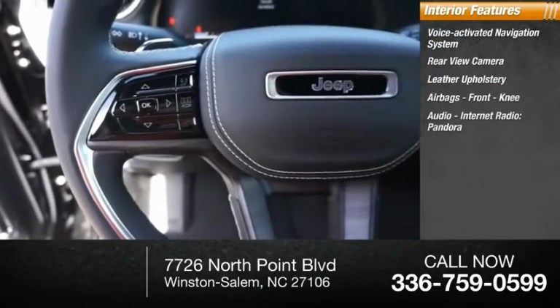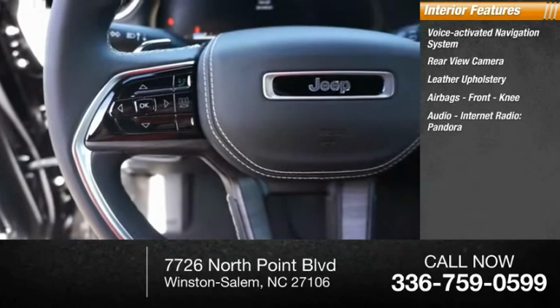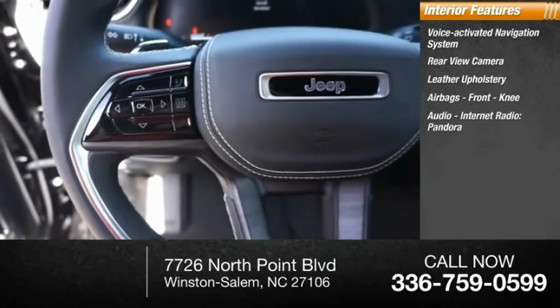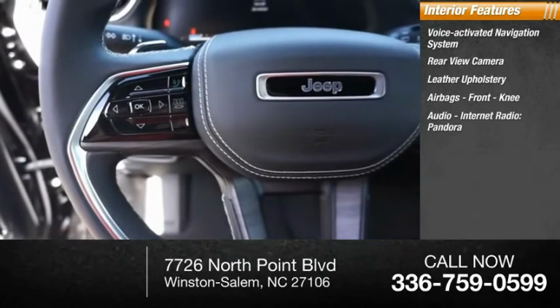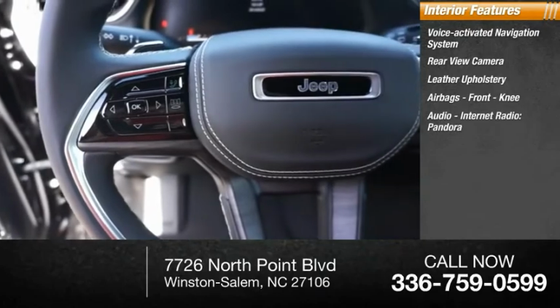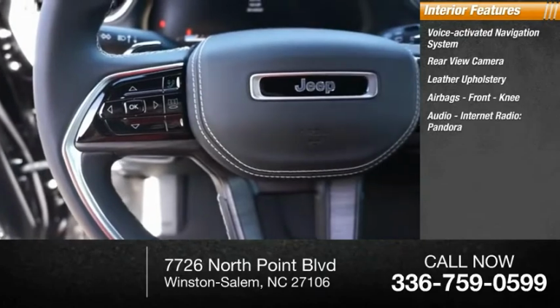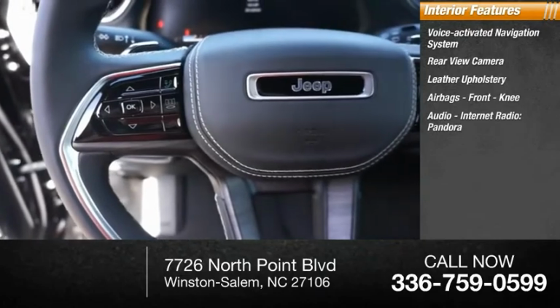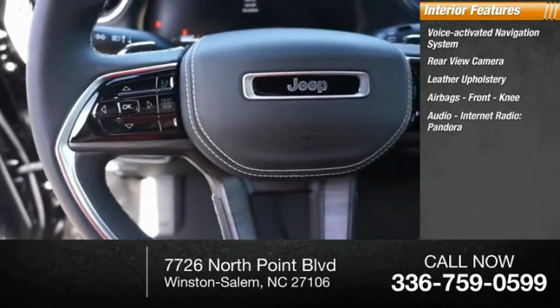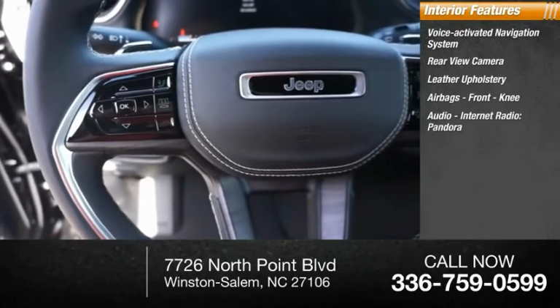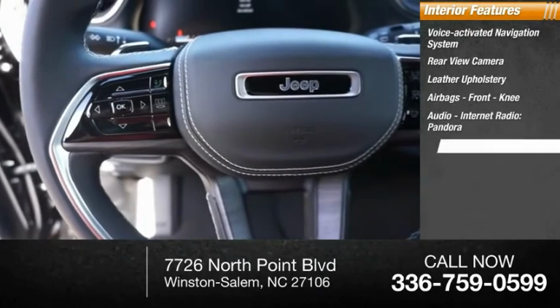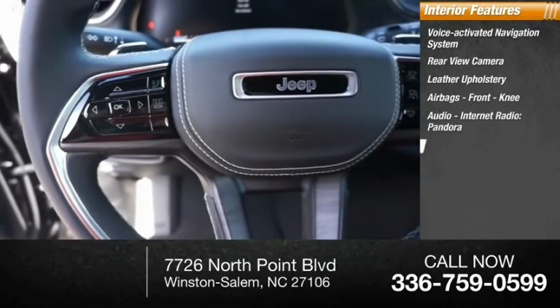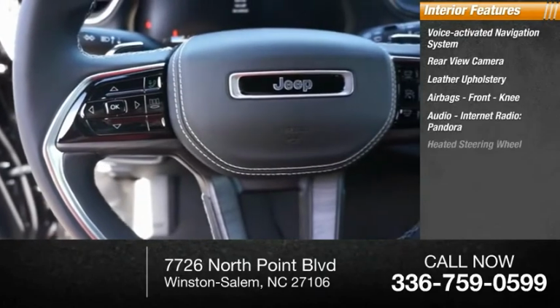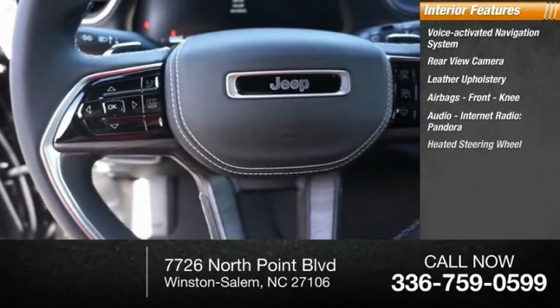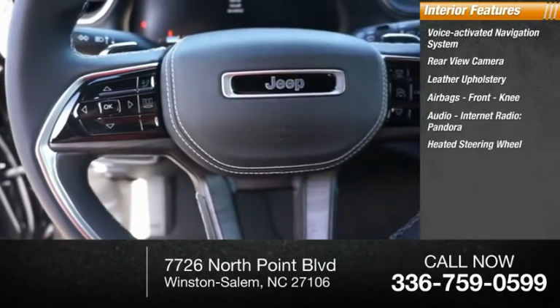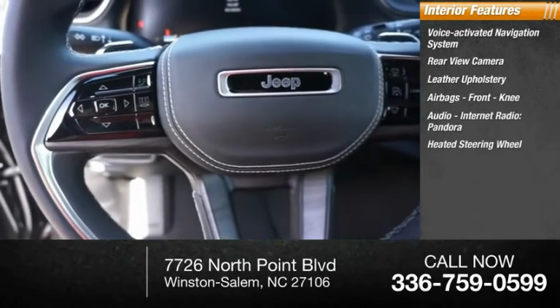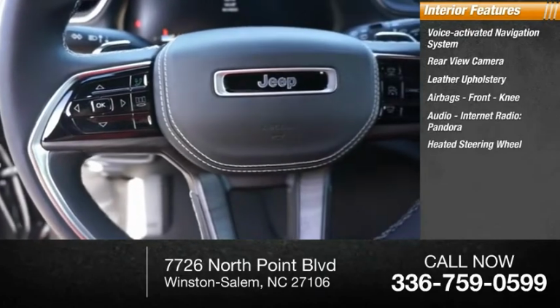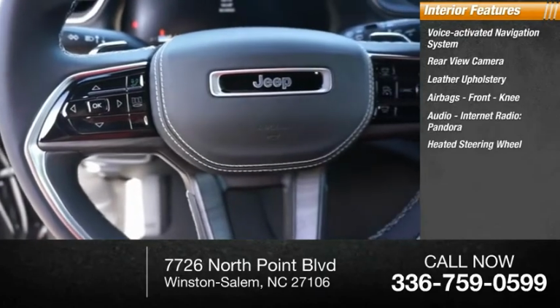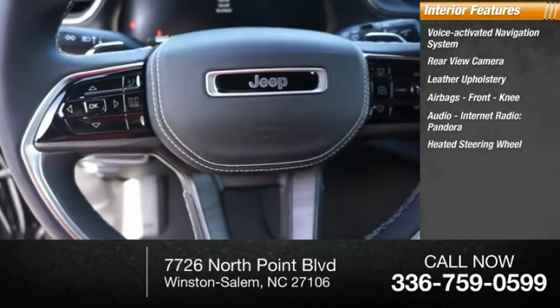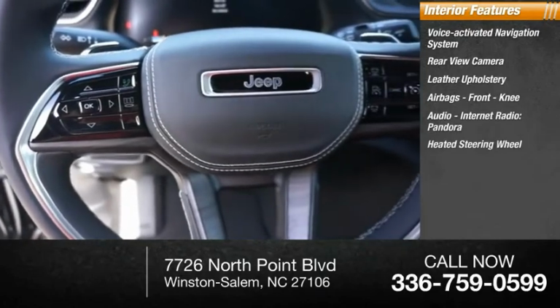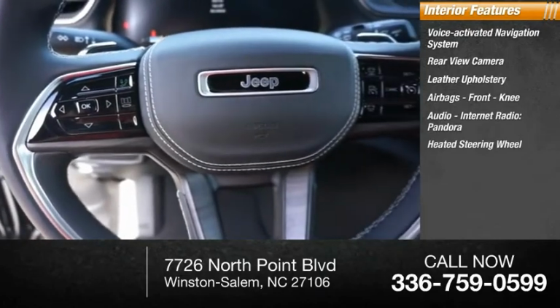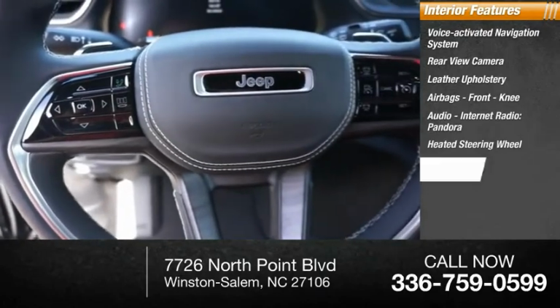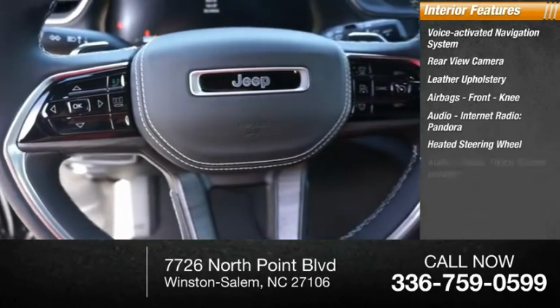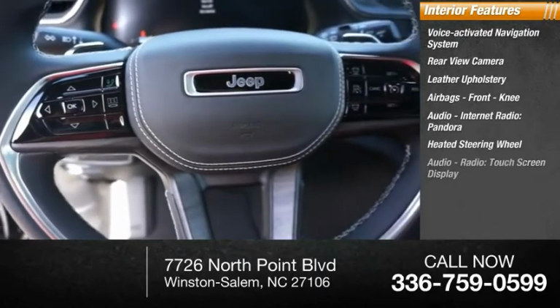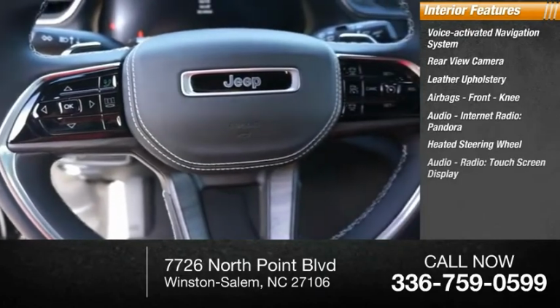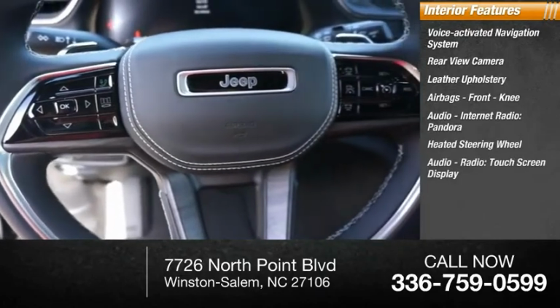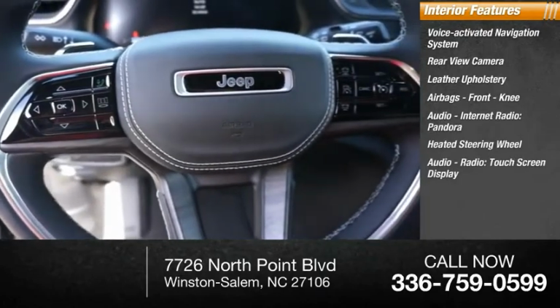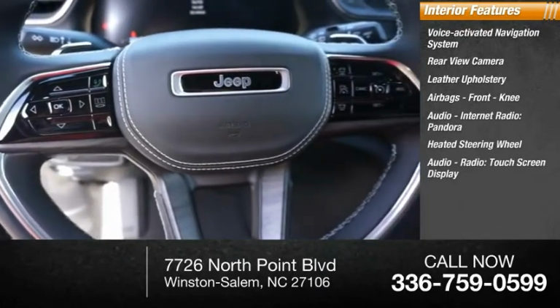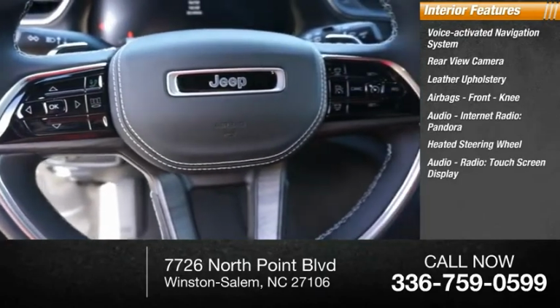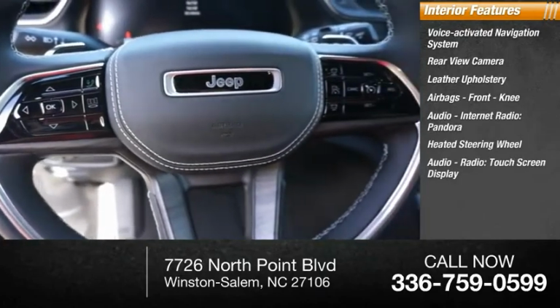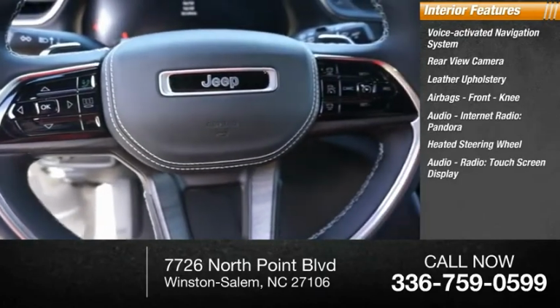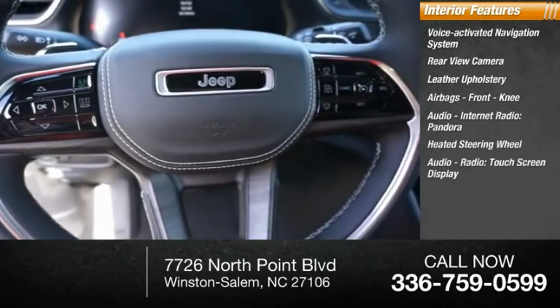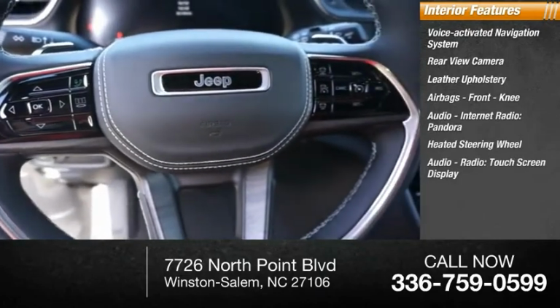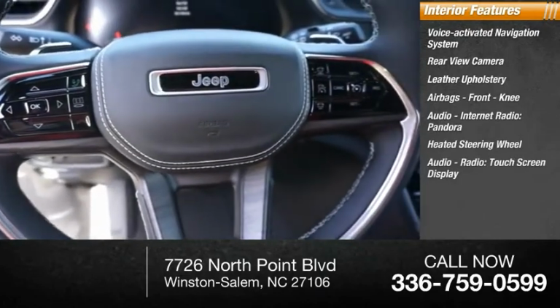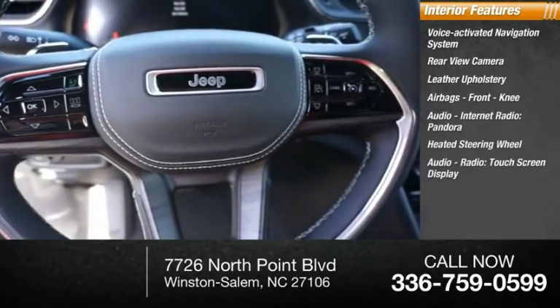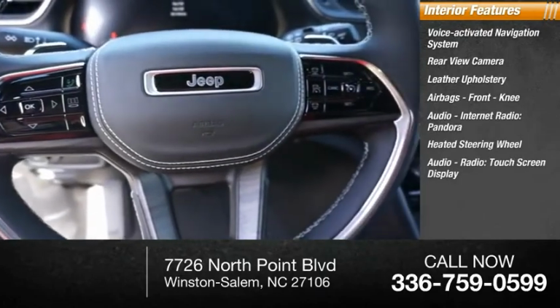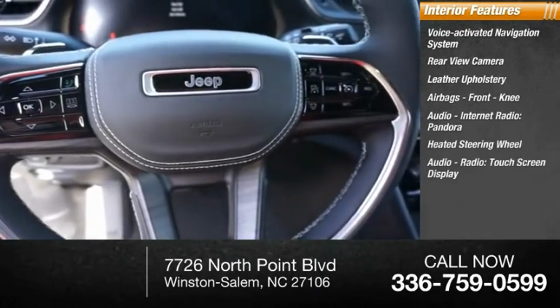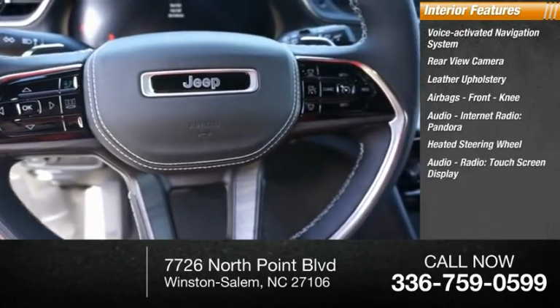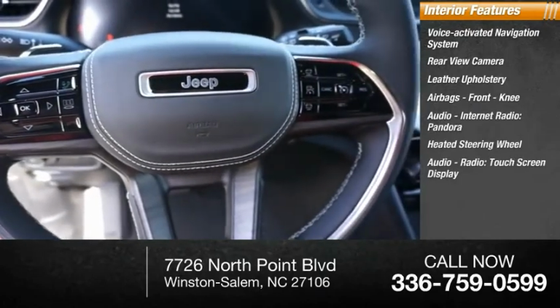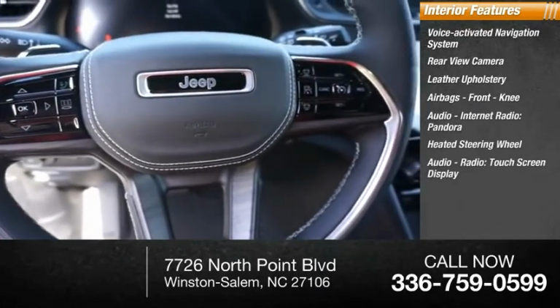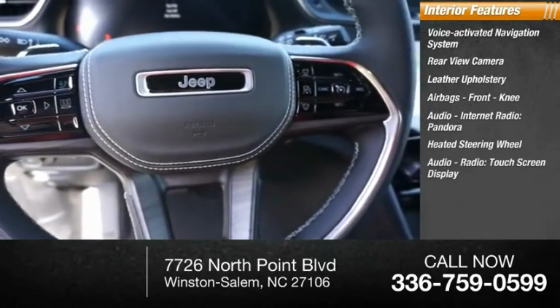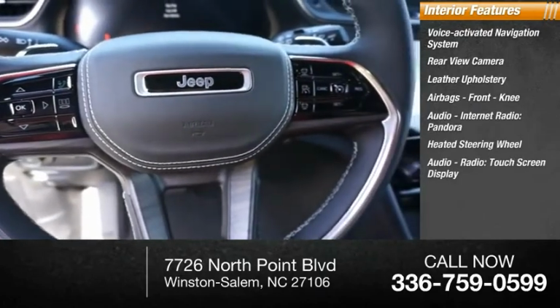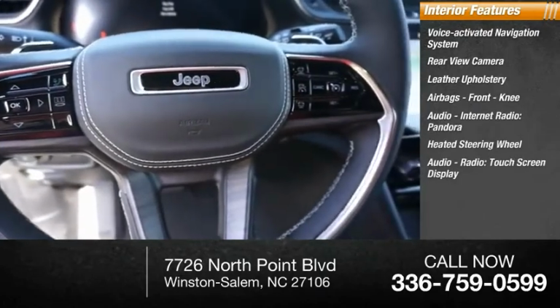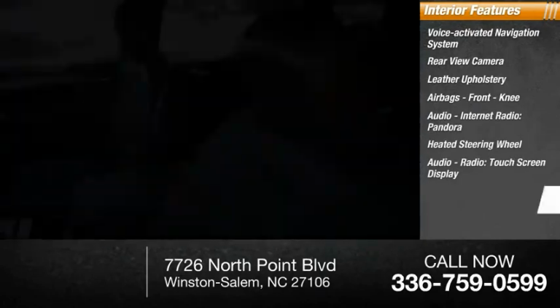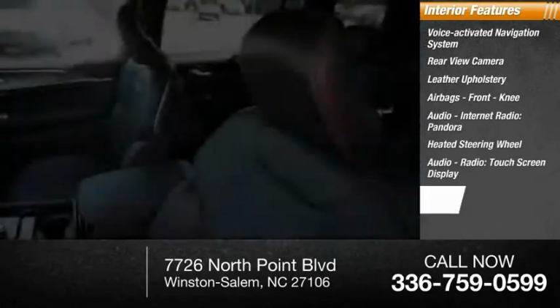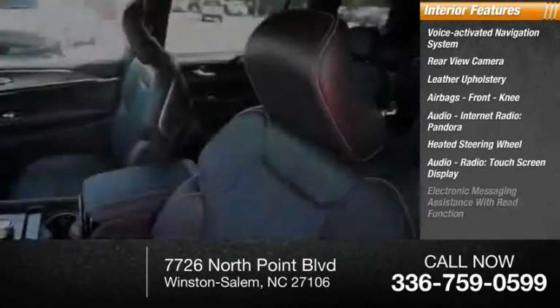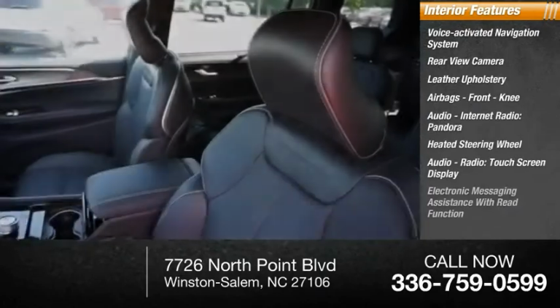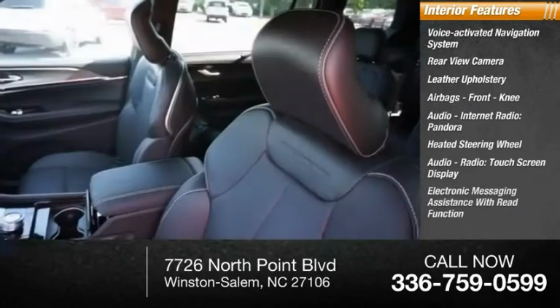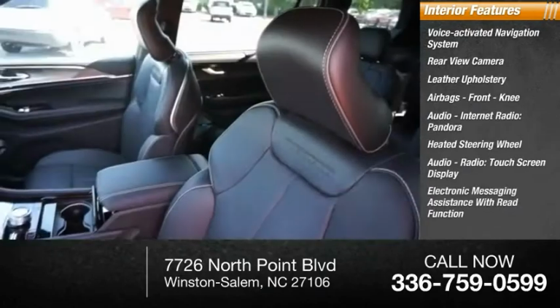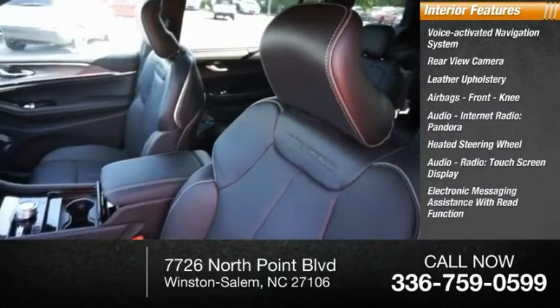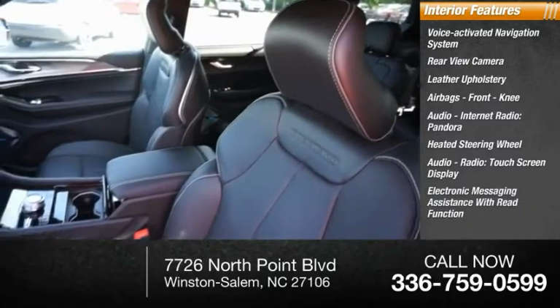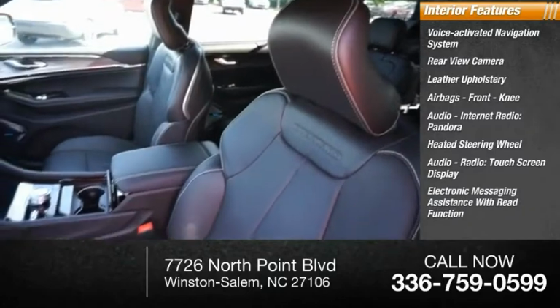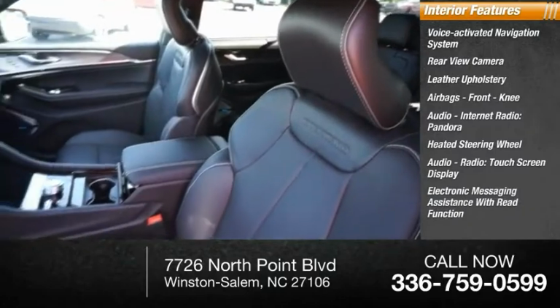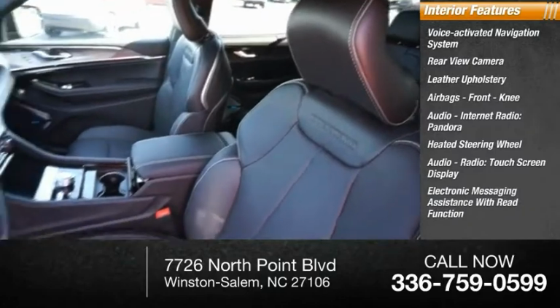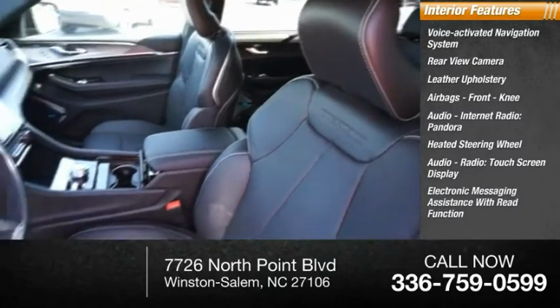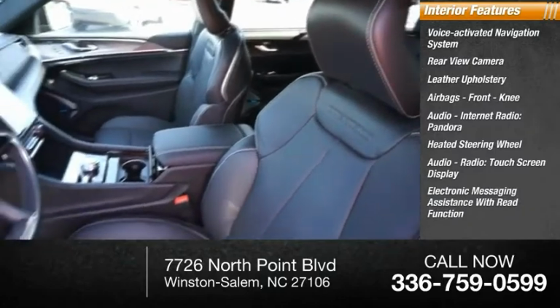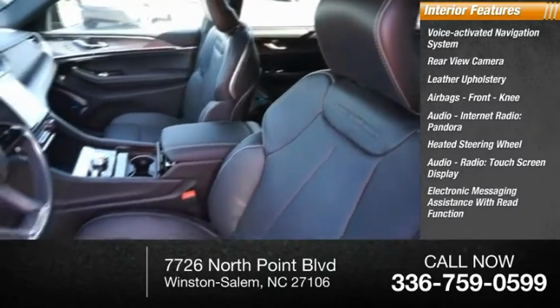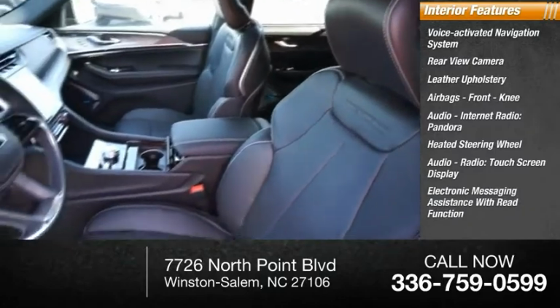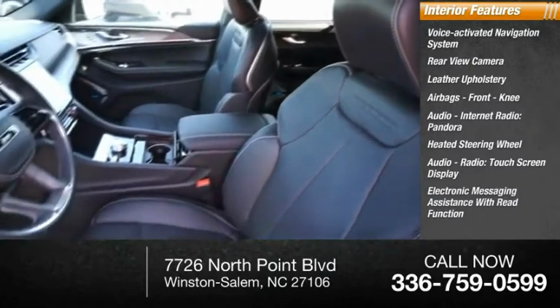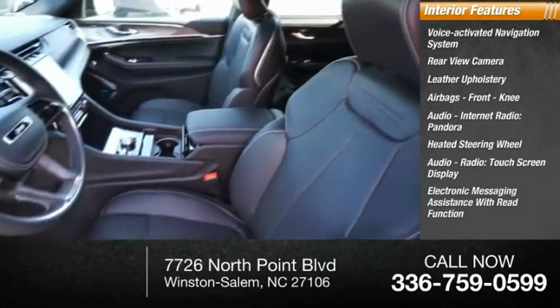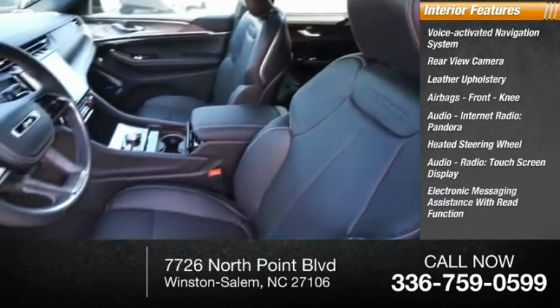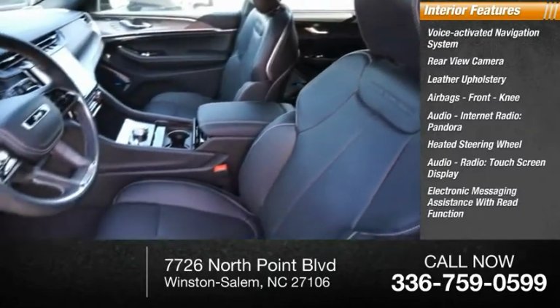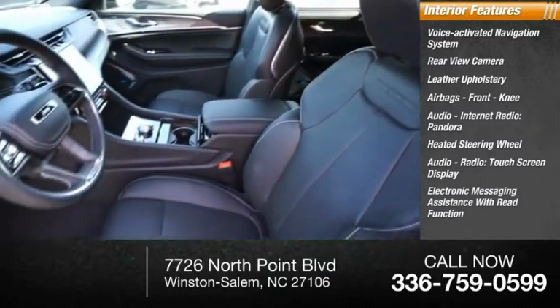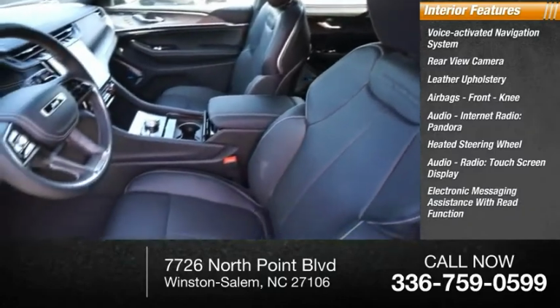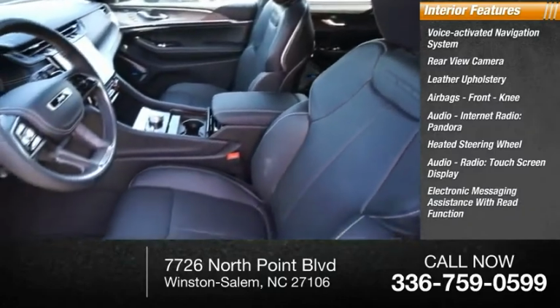Inside you'll find a voice-activated navigation system, rear-view camera, leather upholstery, airbags, front knee airbag, audio internet radio with Pandora, heated steering wheel, audio radio touch screen display, and electronic messaging assistance with read function.